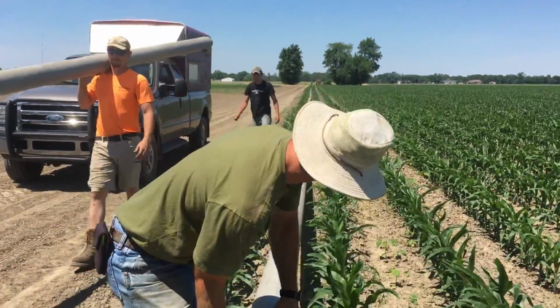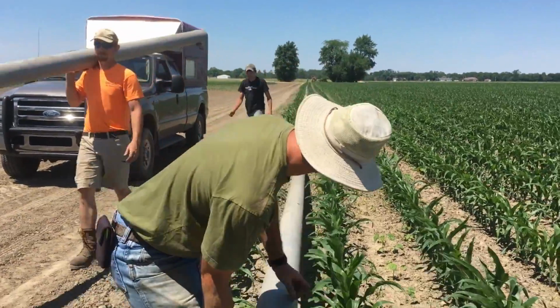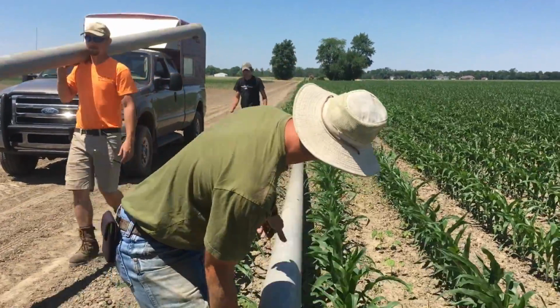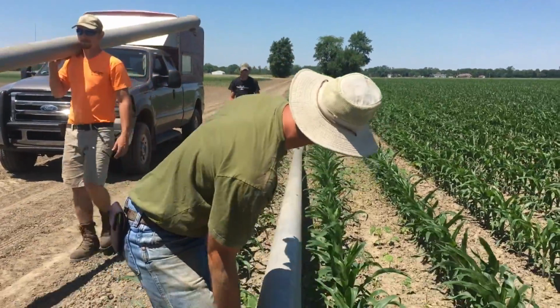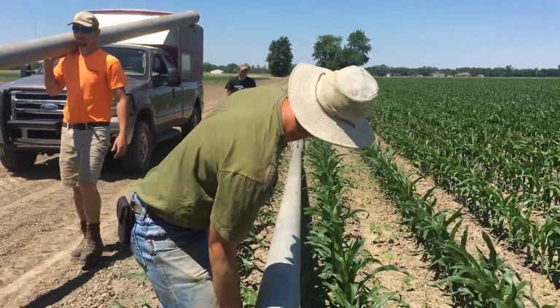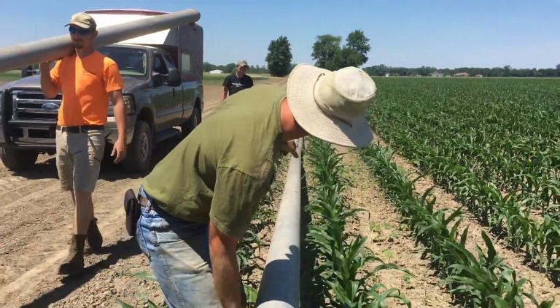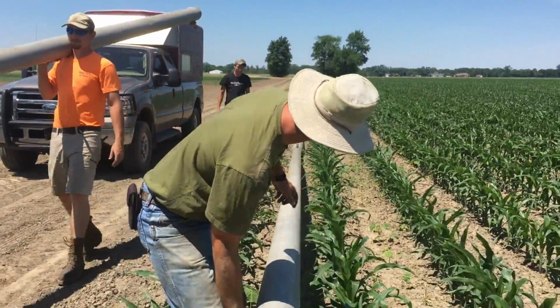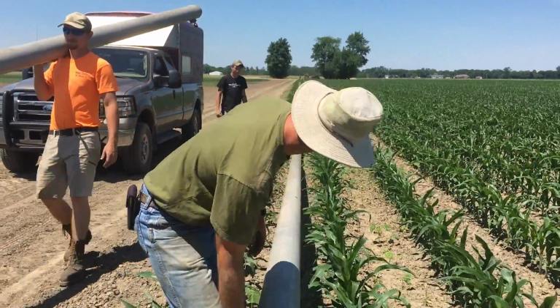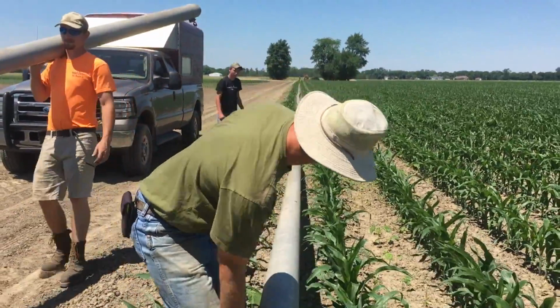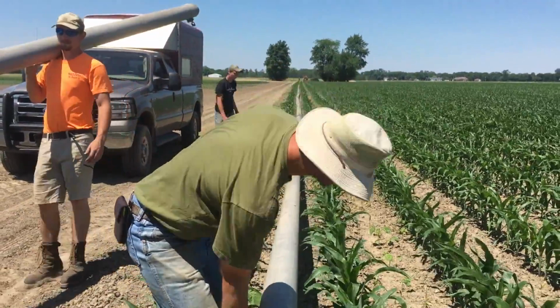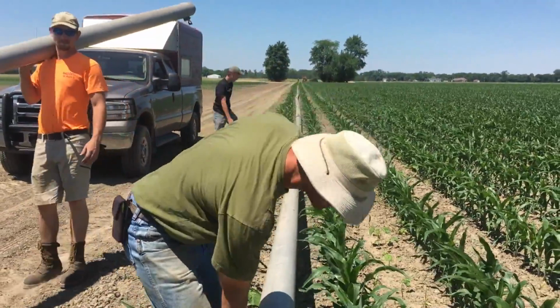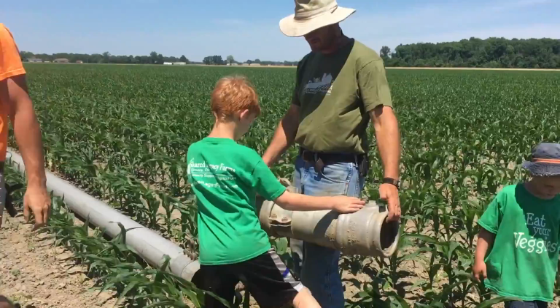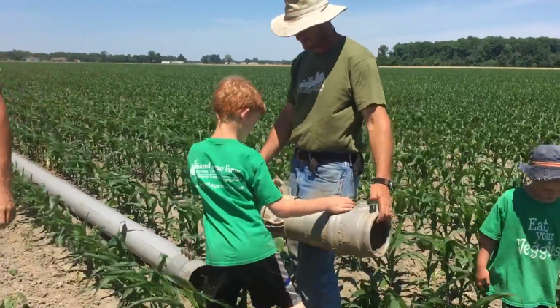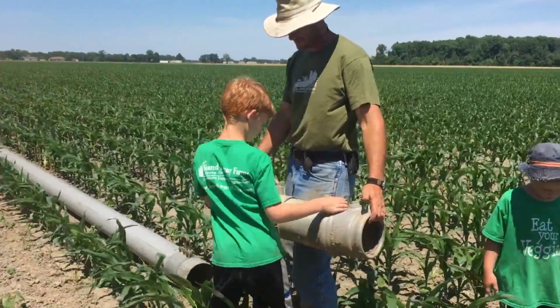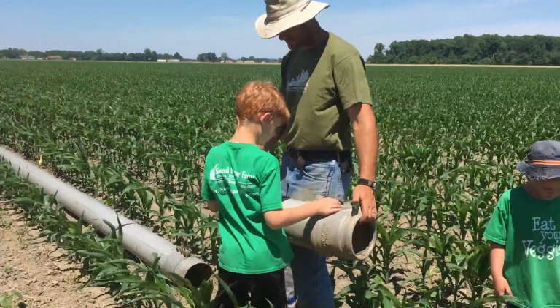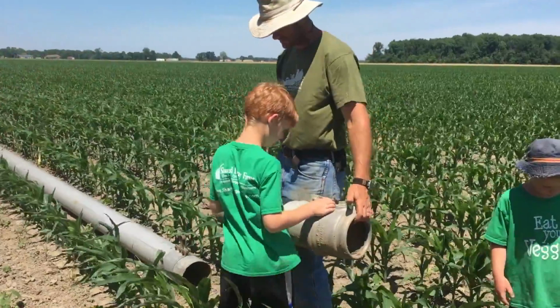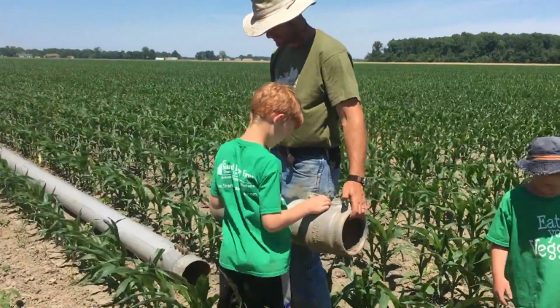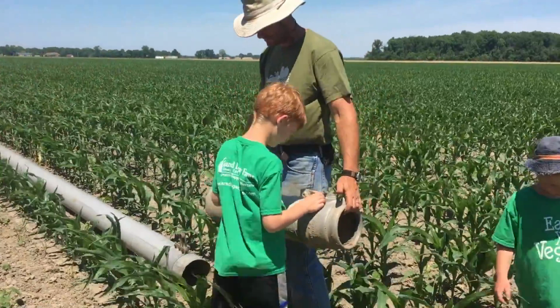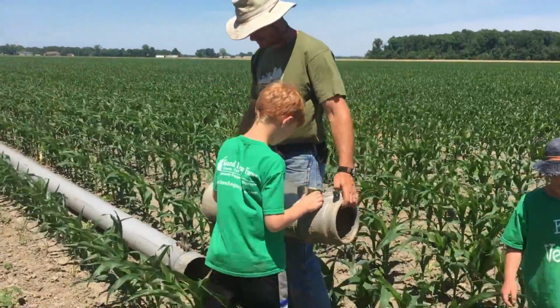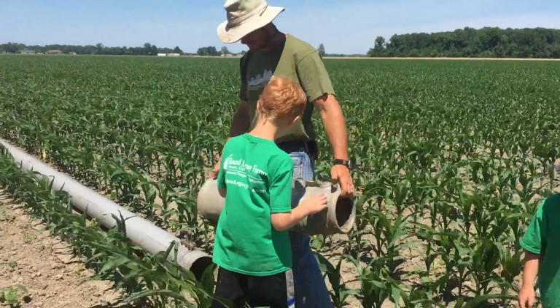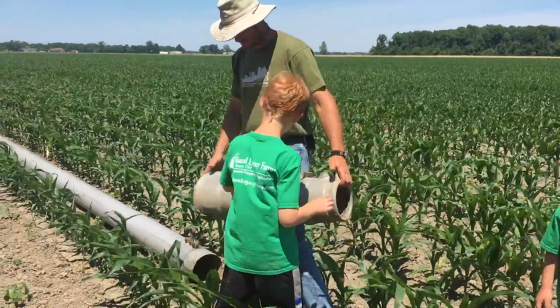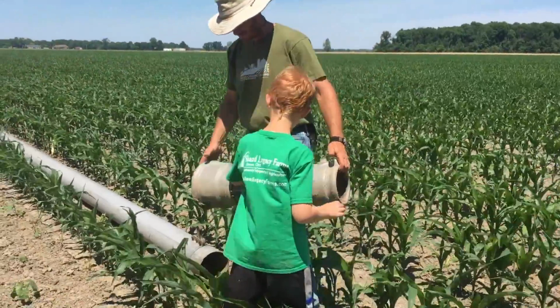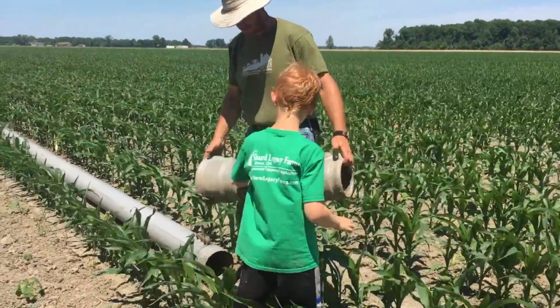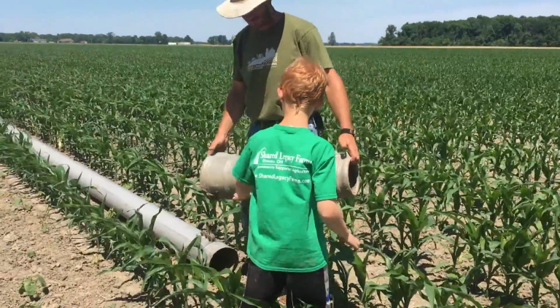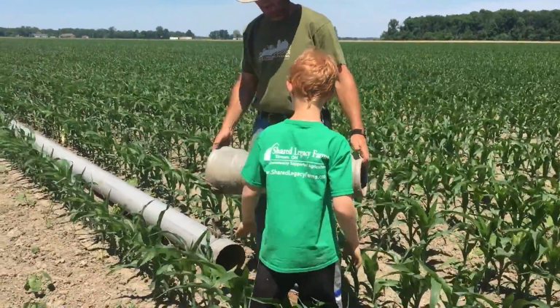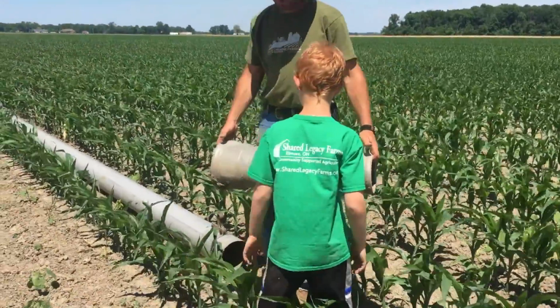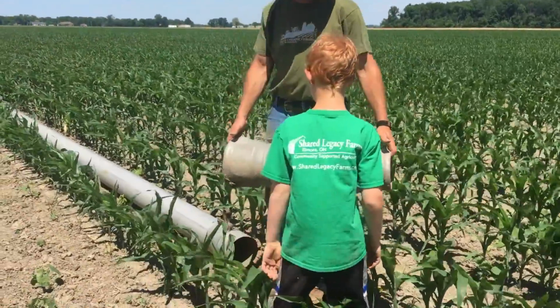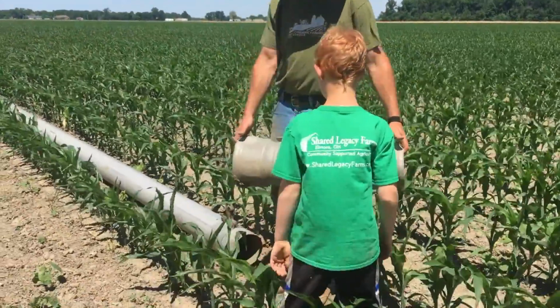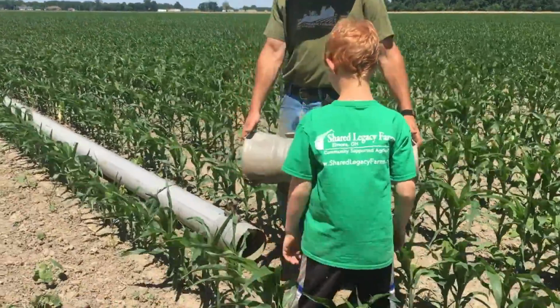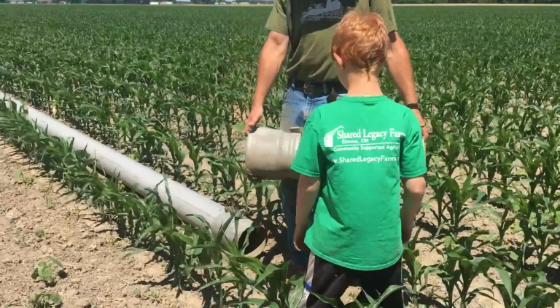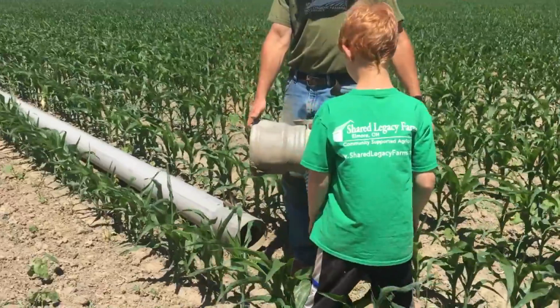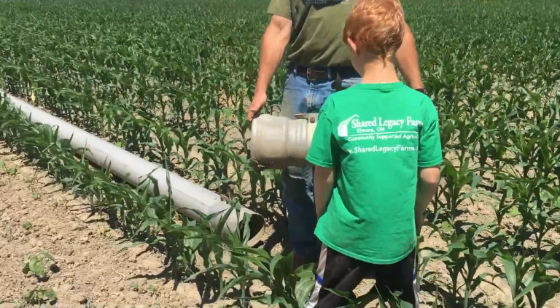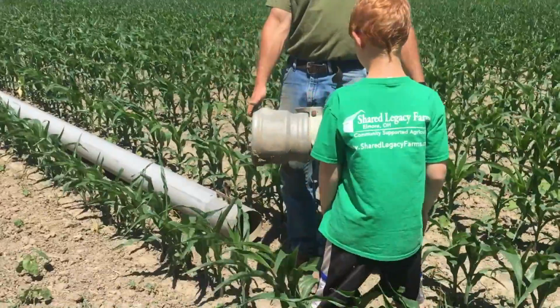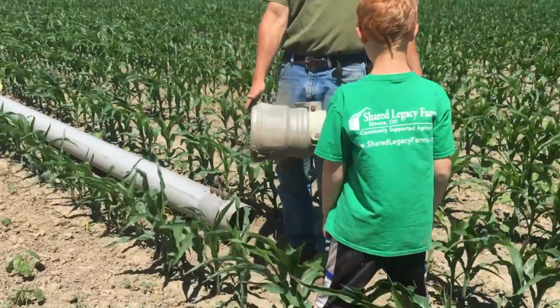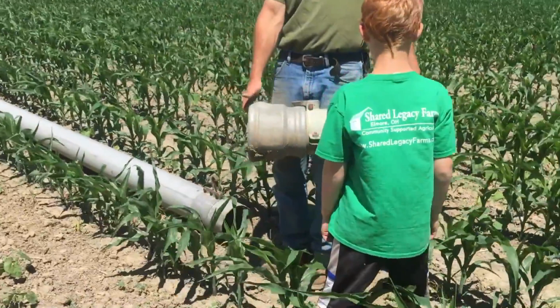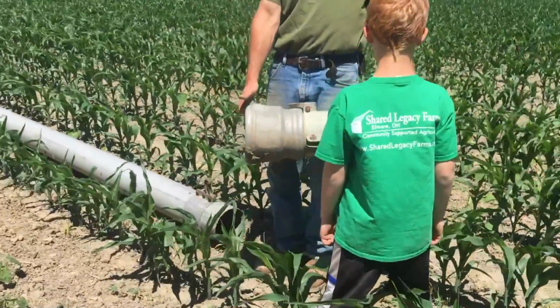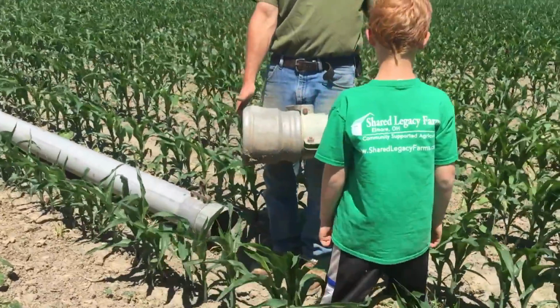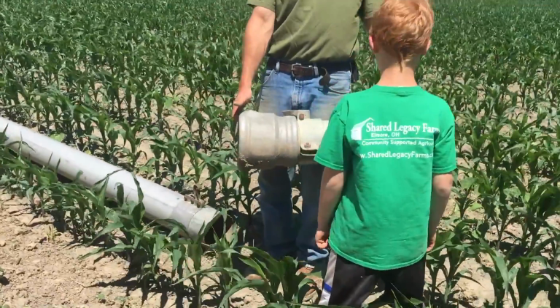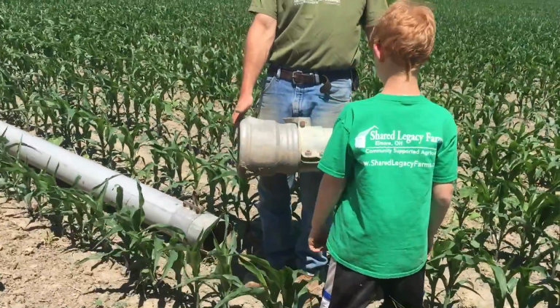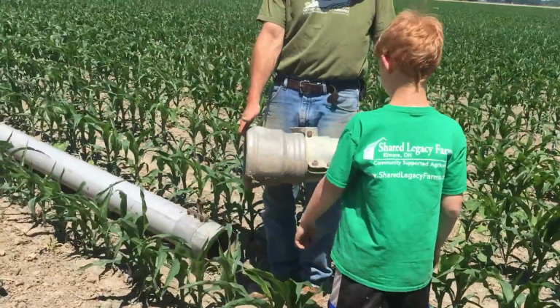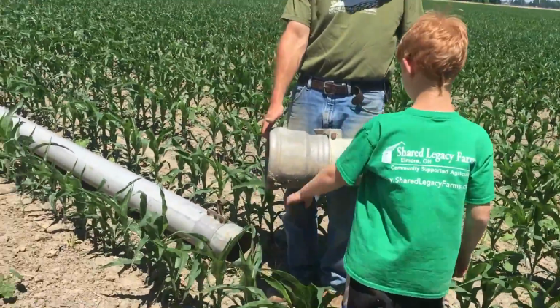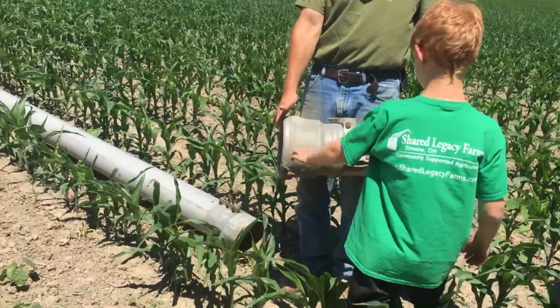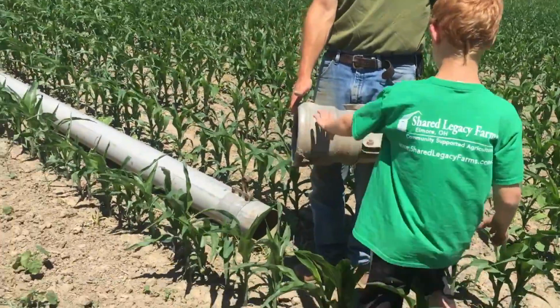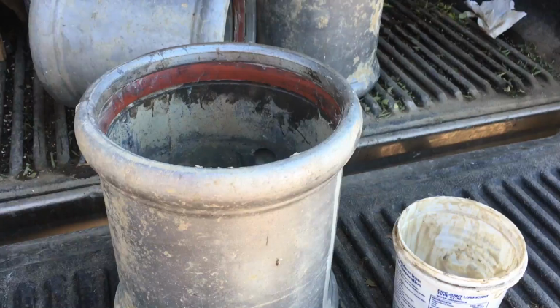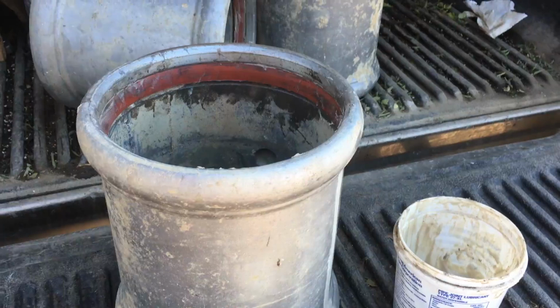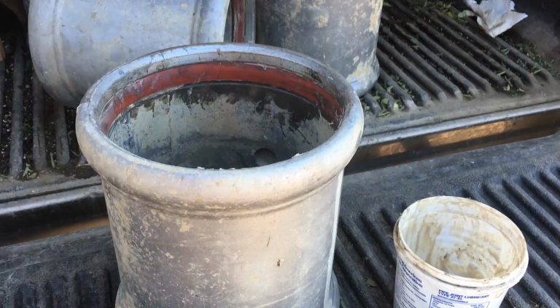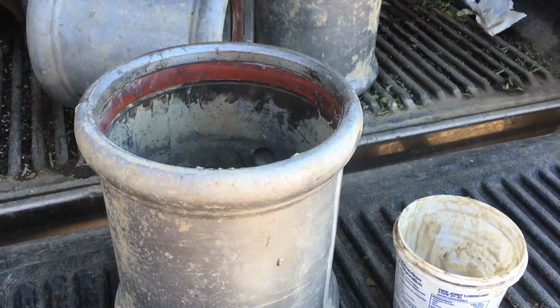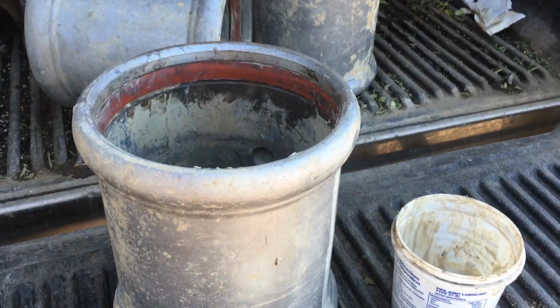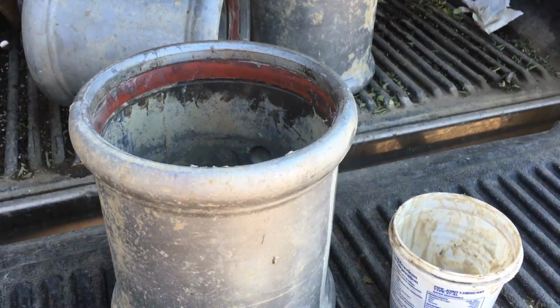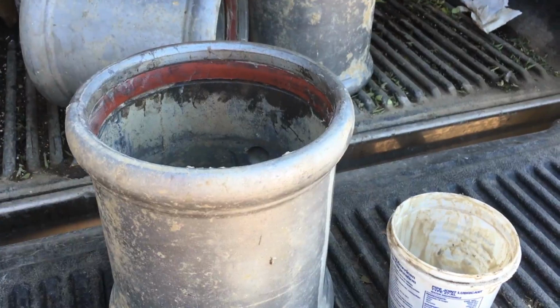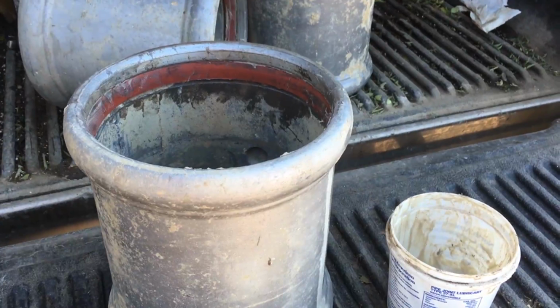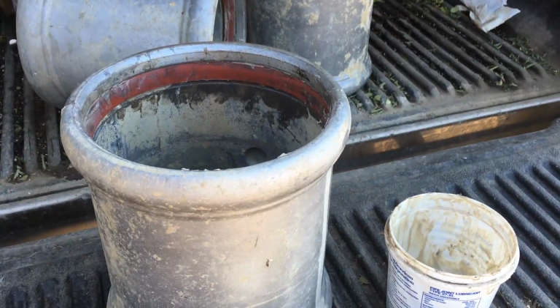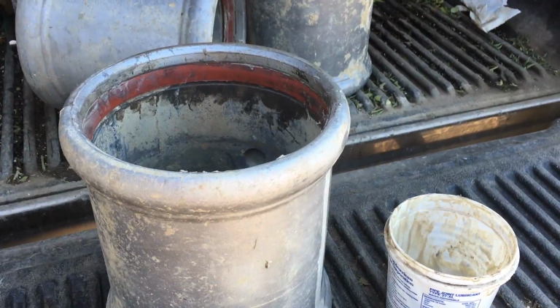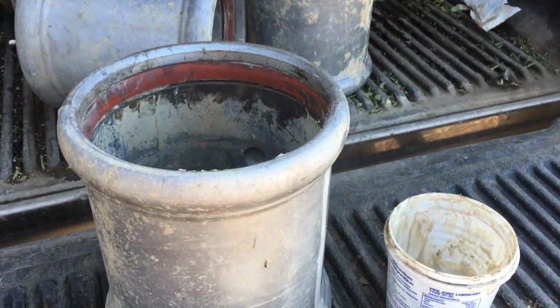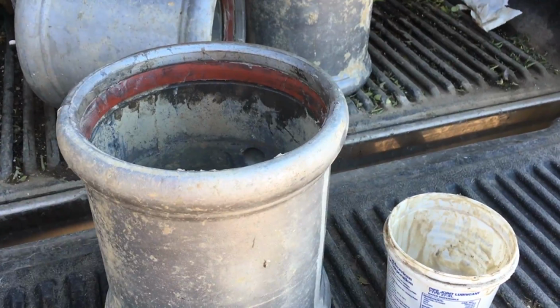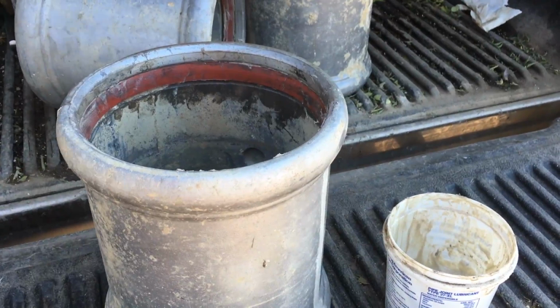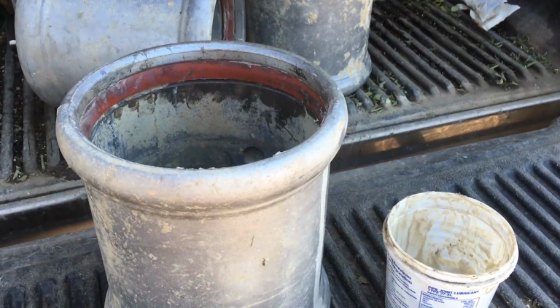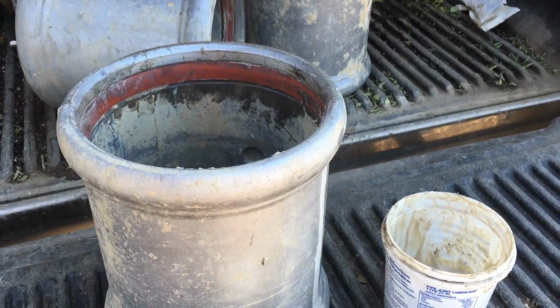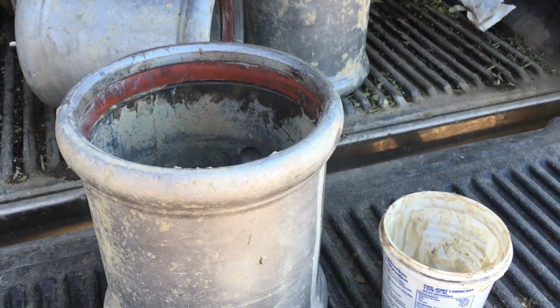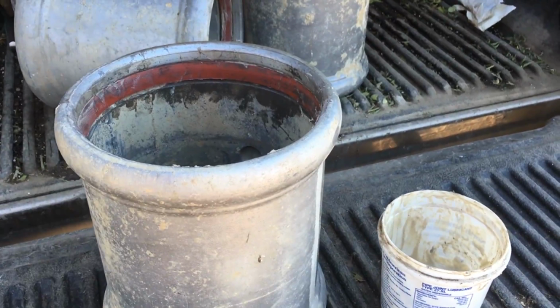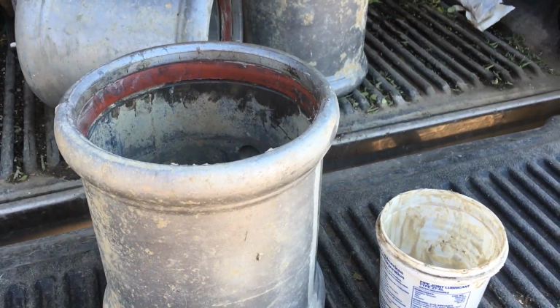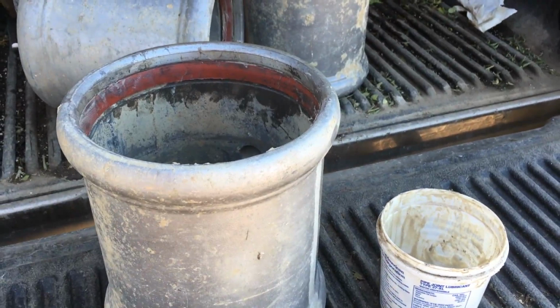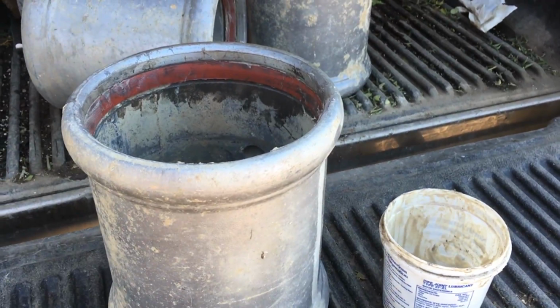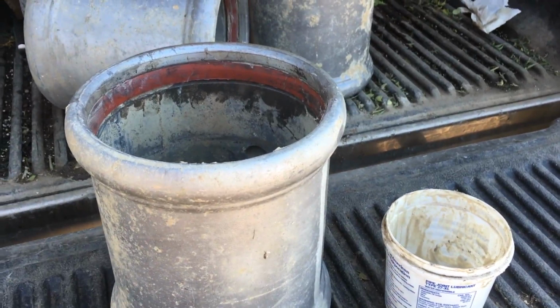We use couplings to connect each of the pipes together. They have to be greased with a special paste to keep the seal tight.